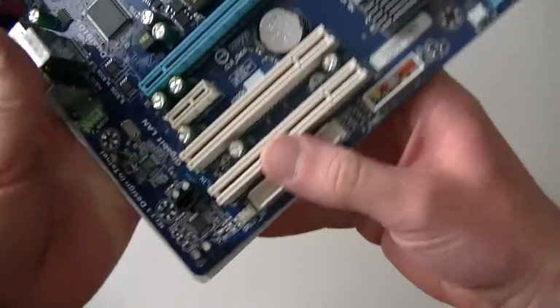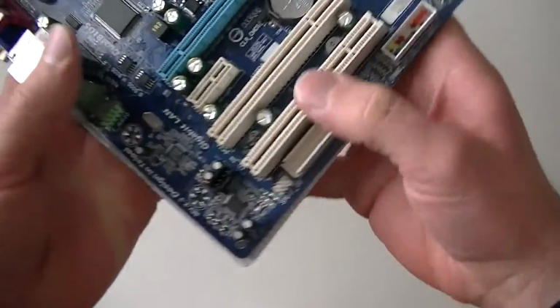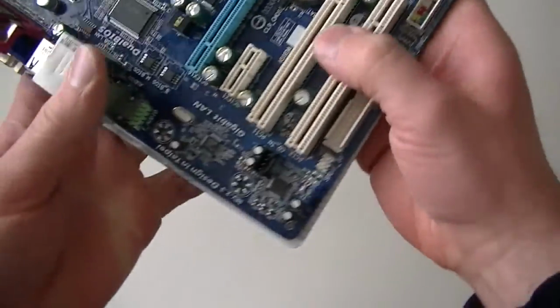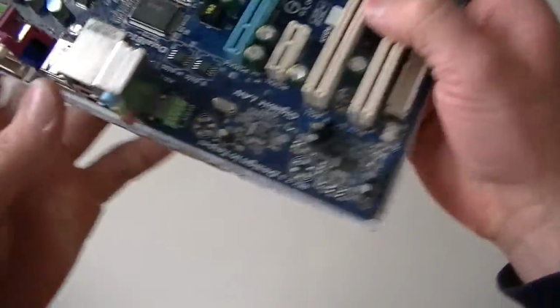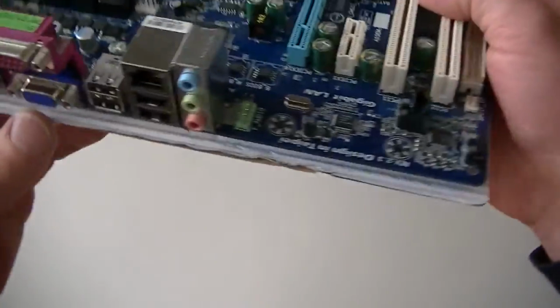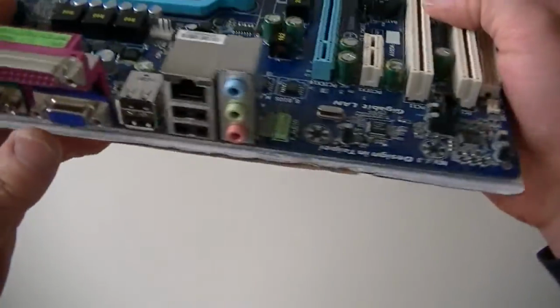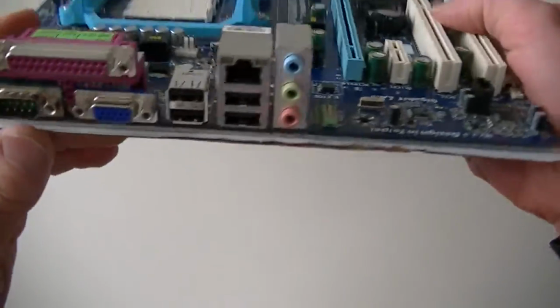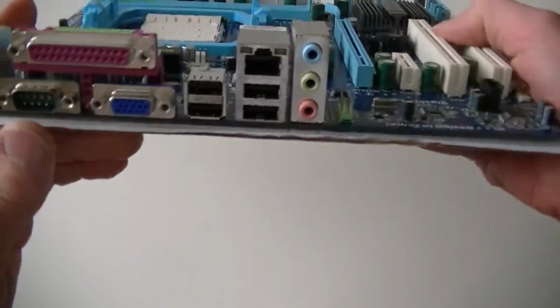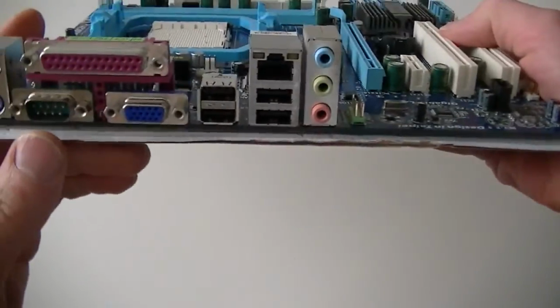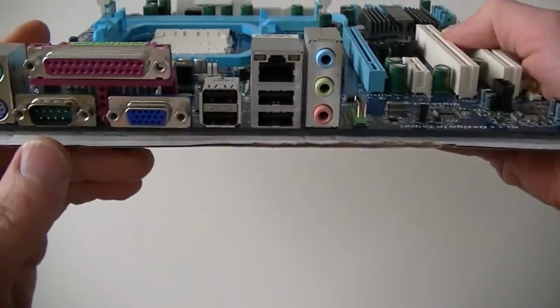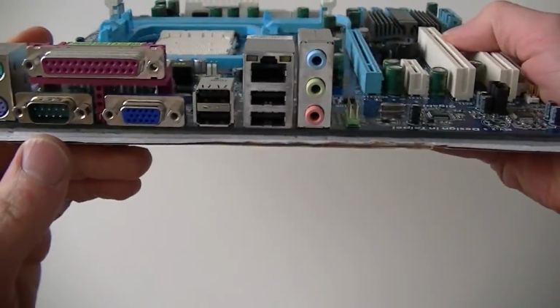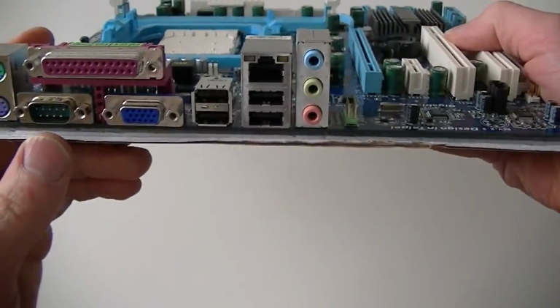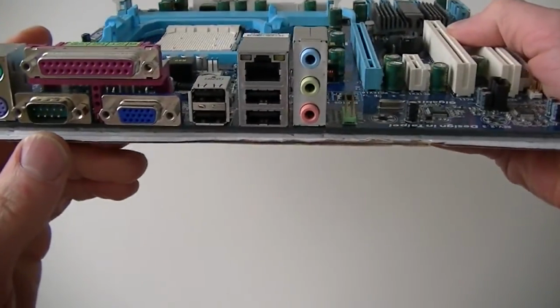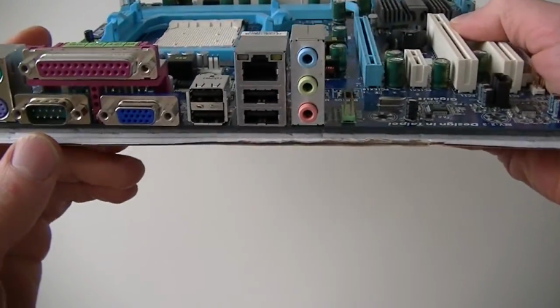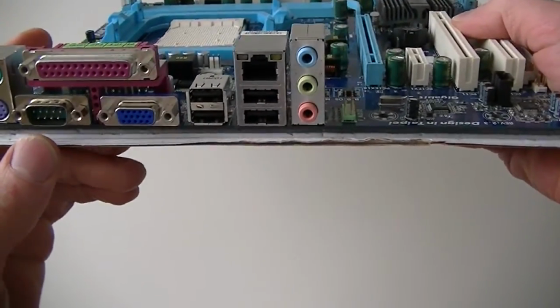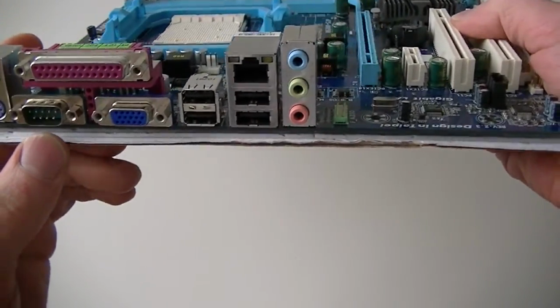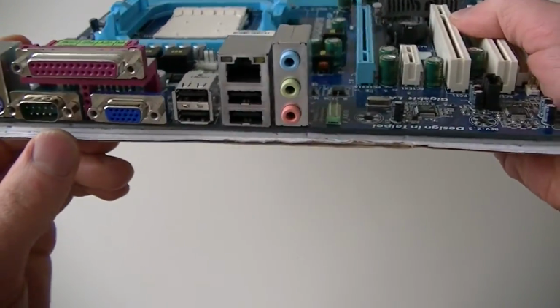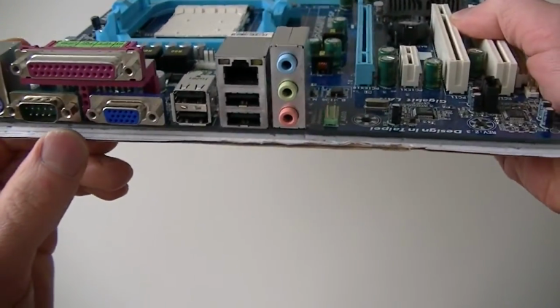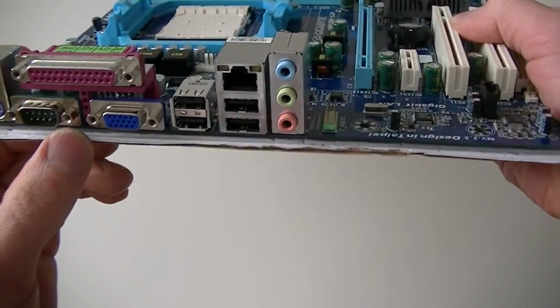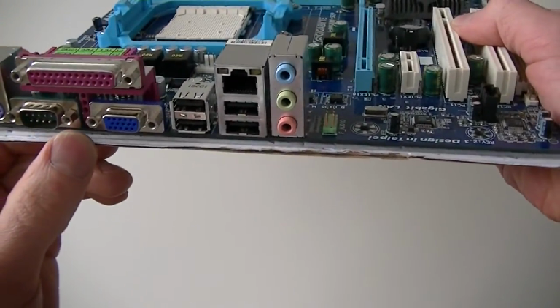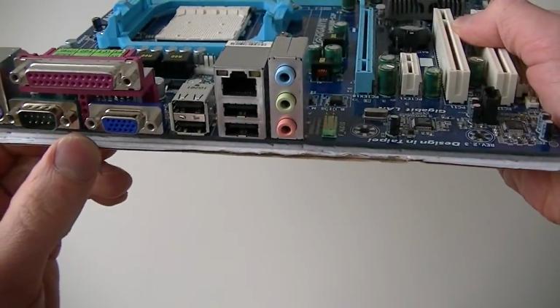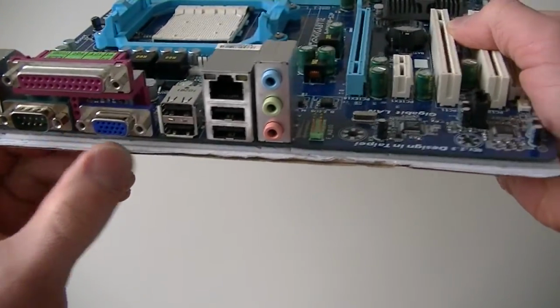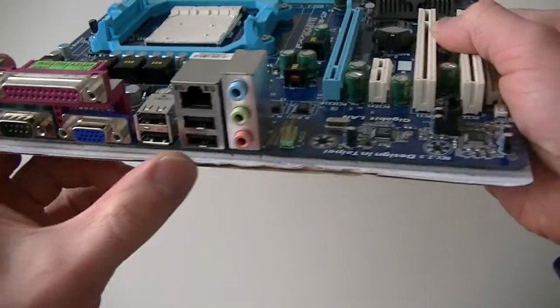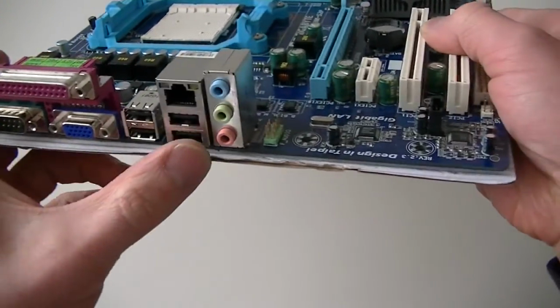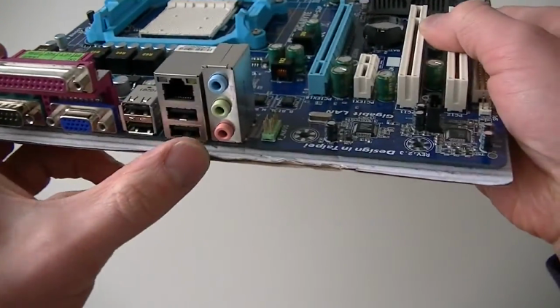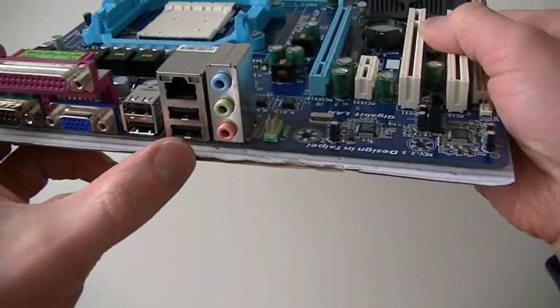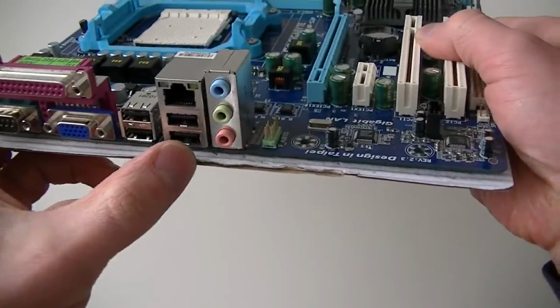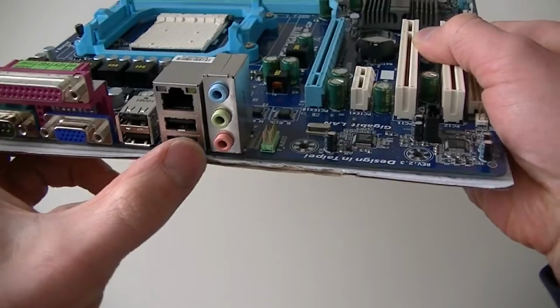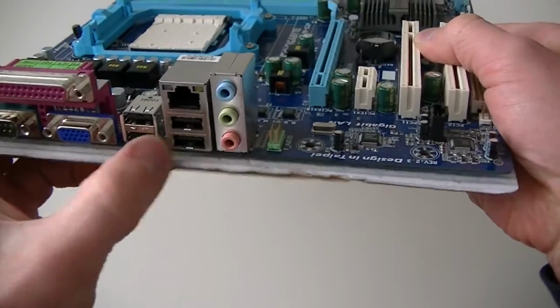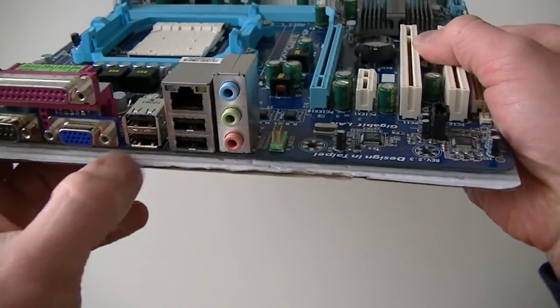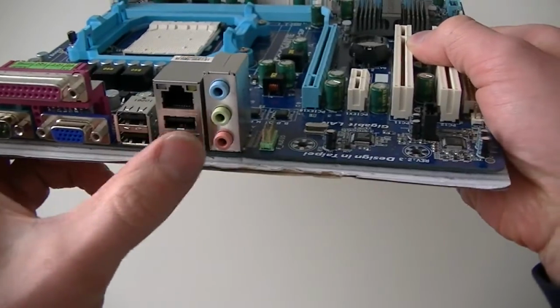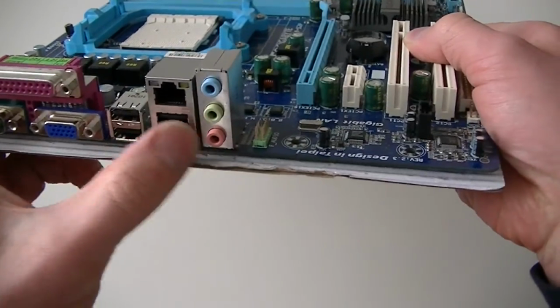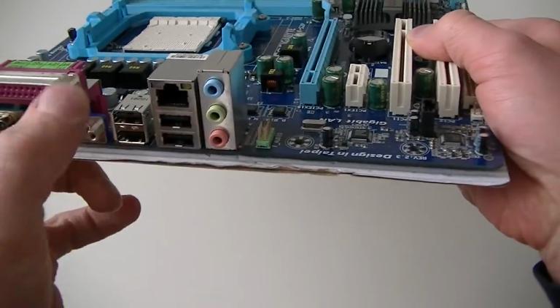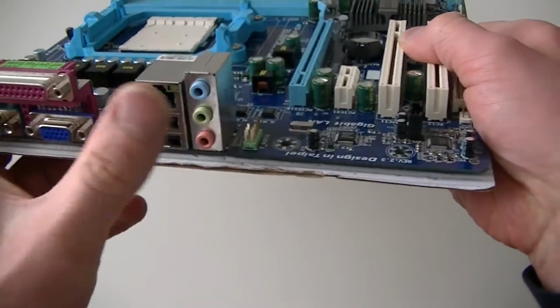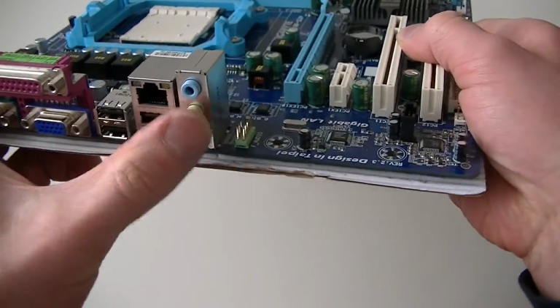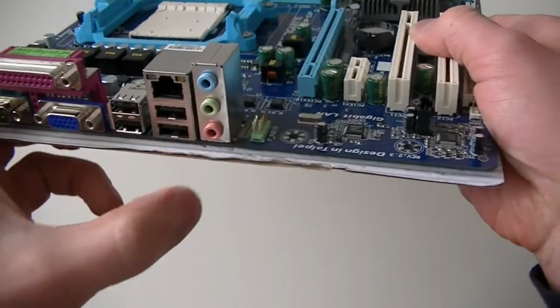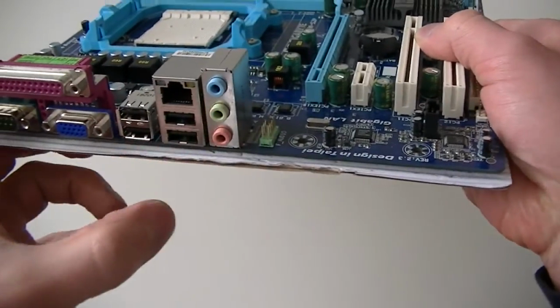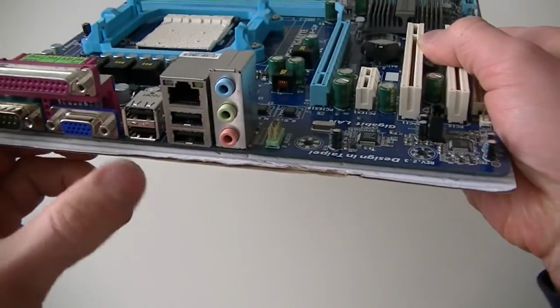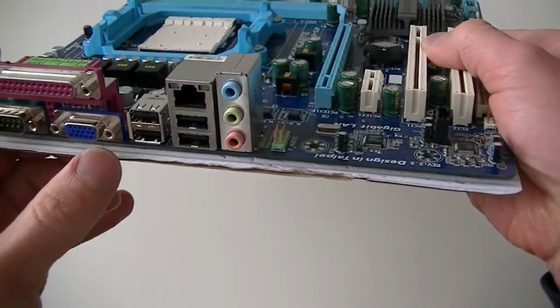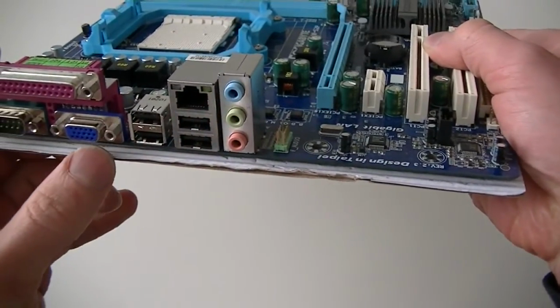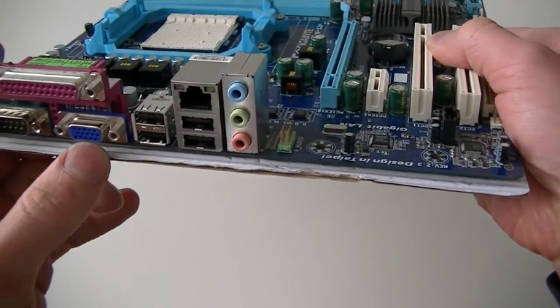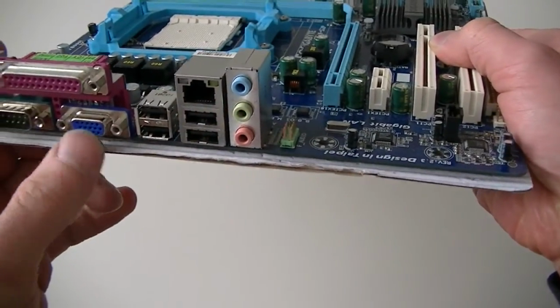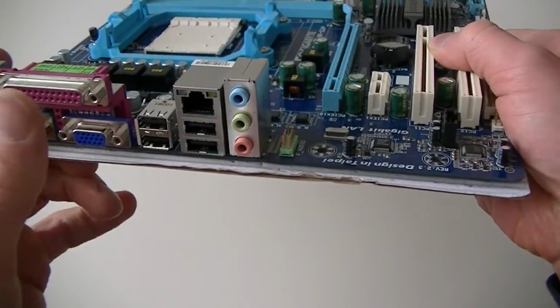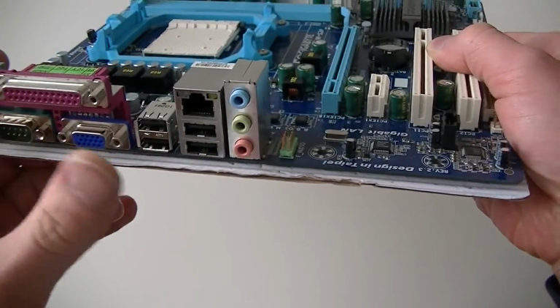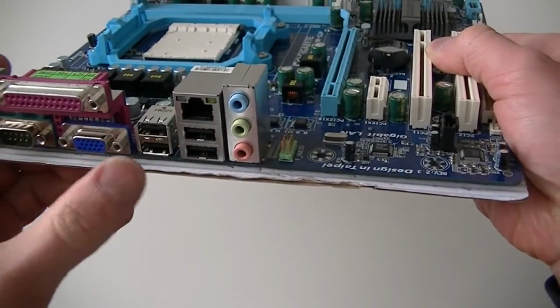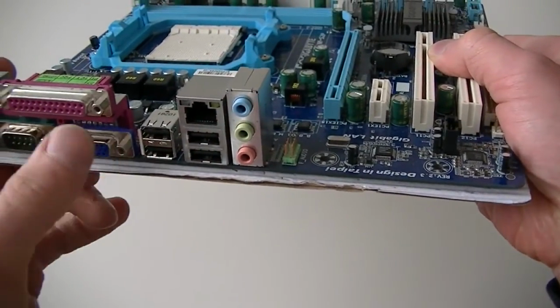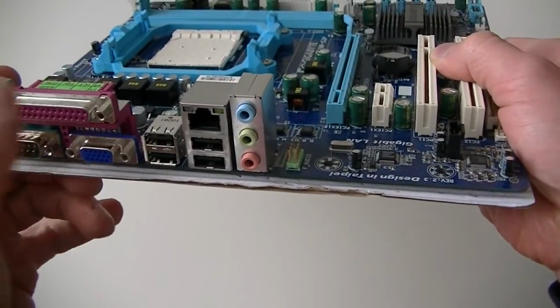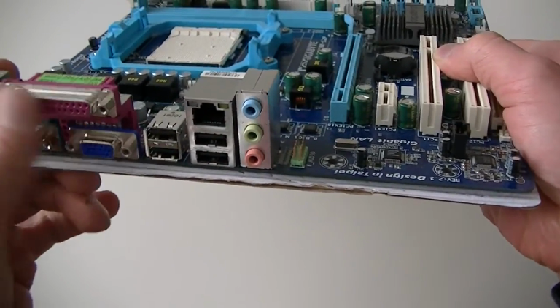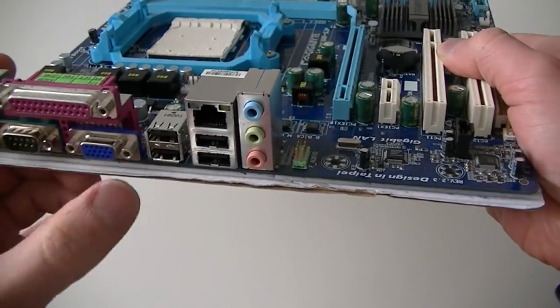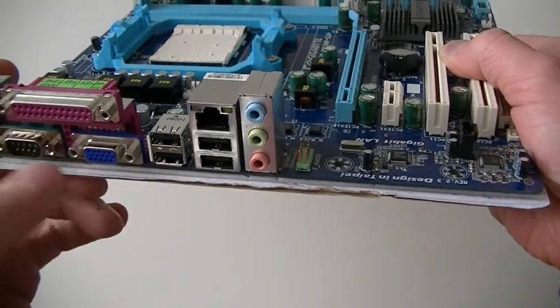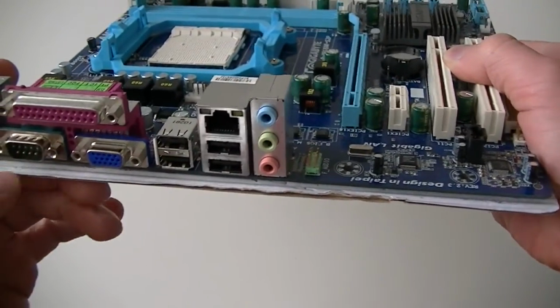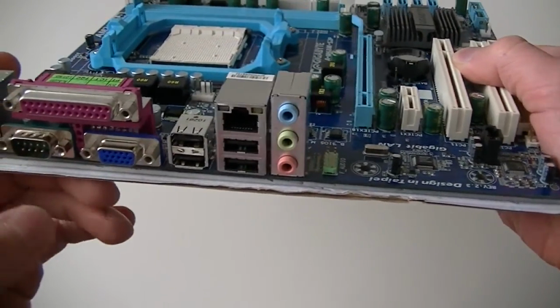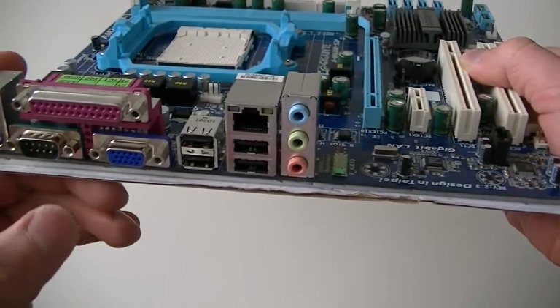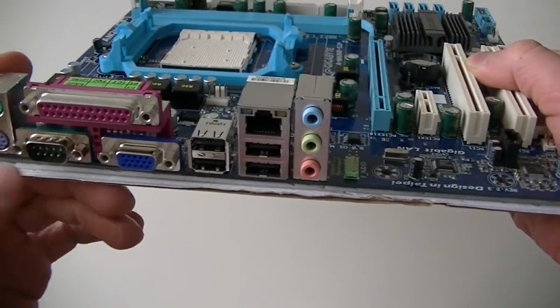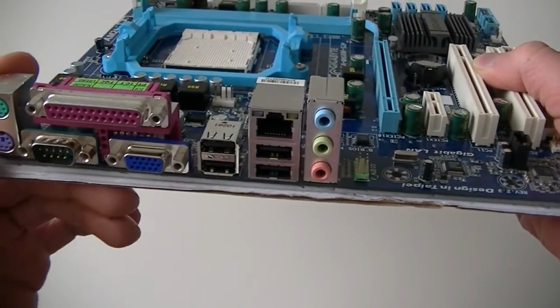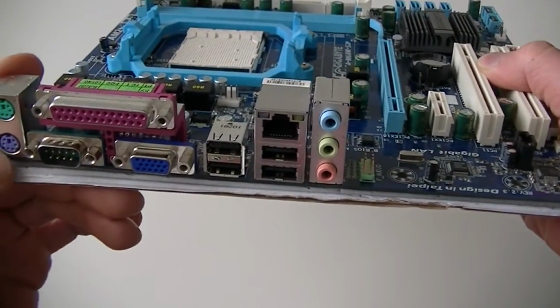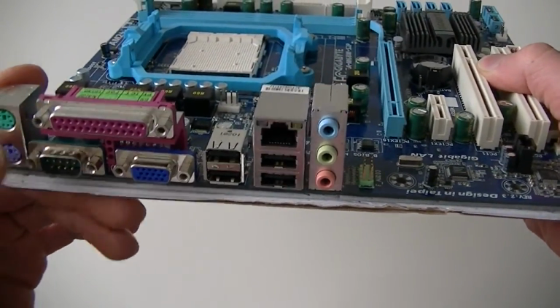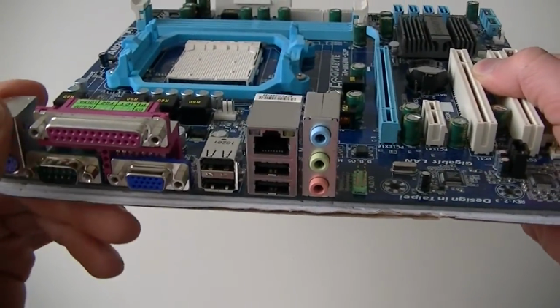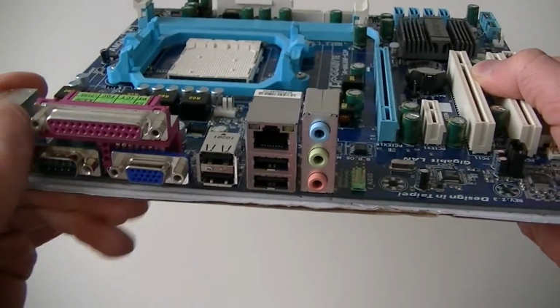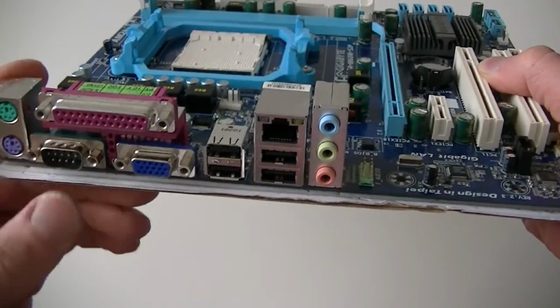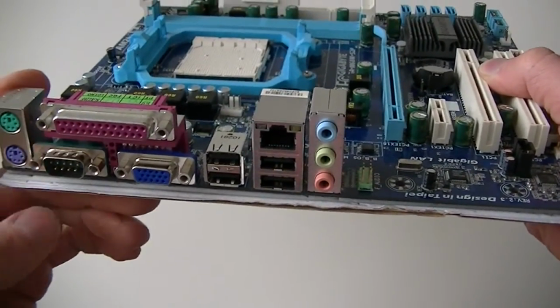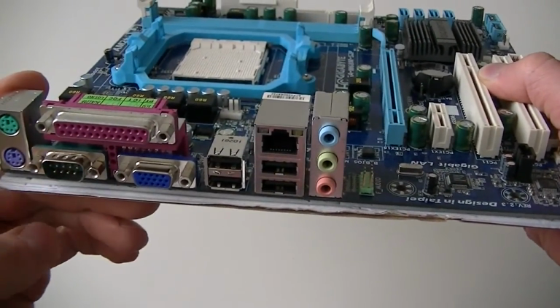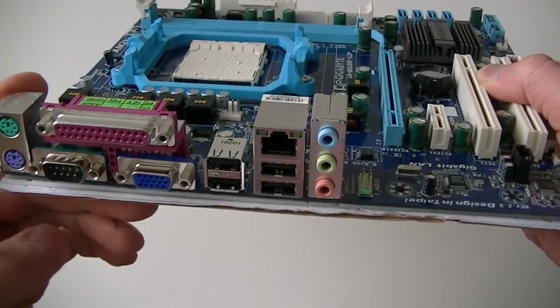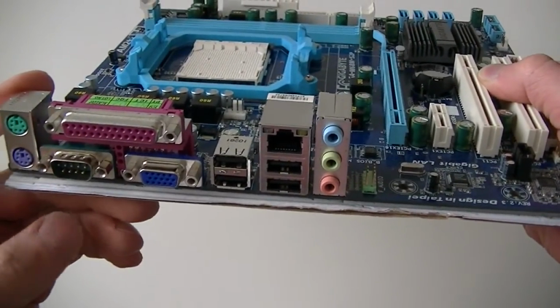Let's look at the back panel. It has 4 USB ports, audio, VGA, serial port, and a PS/2 connection.